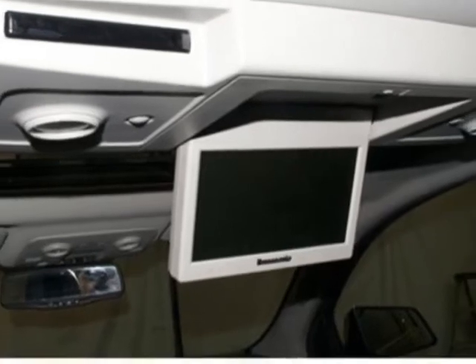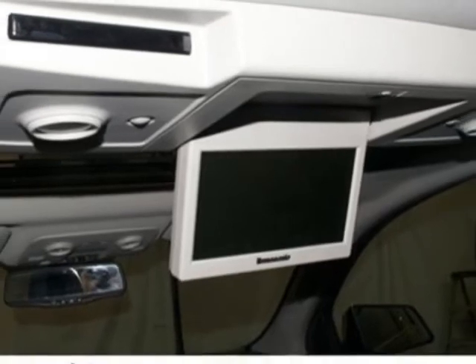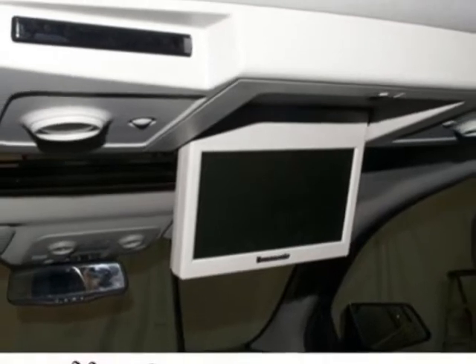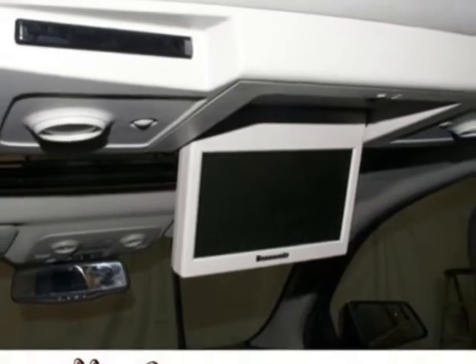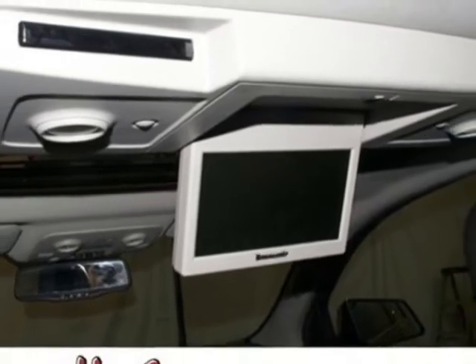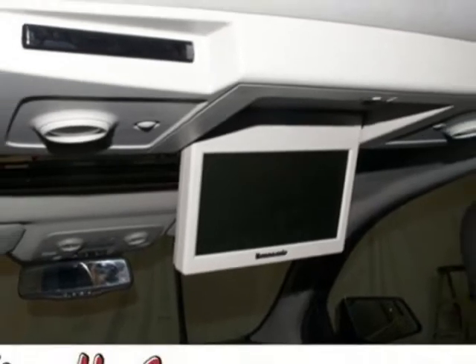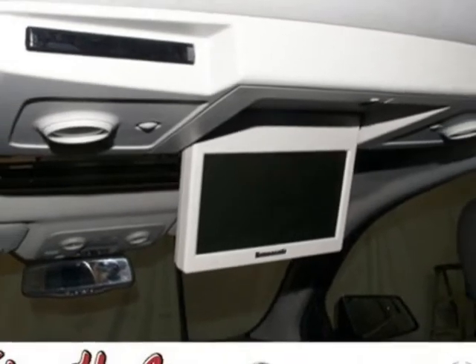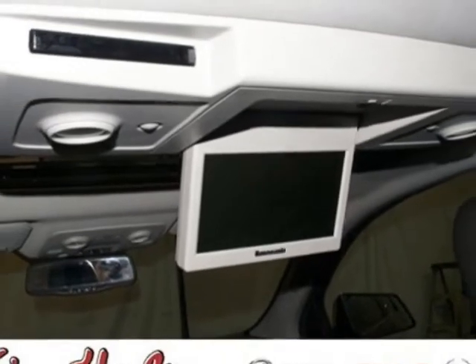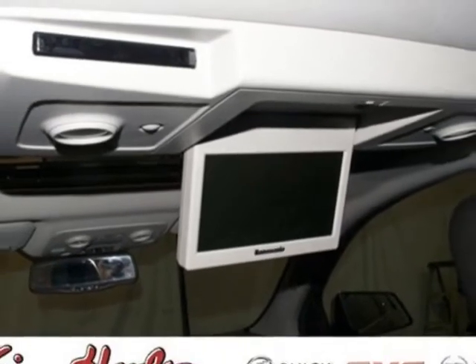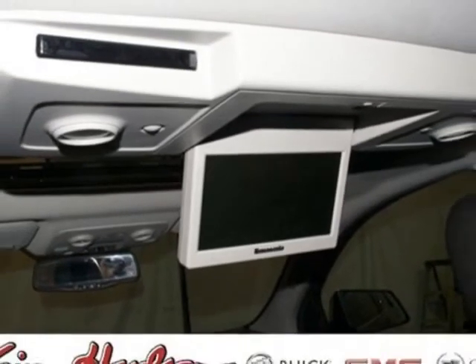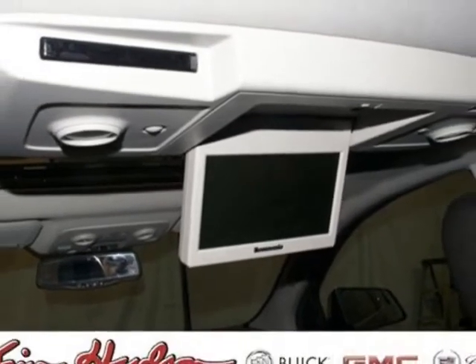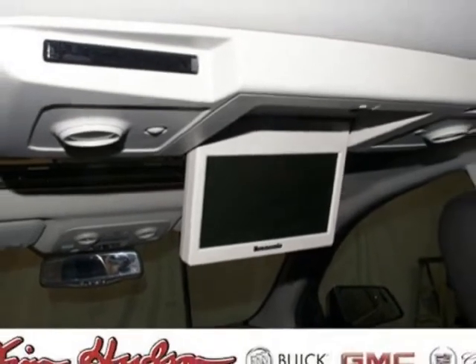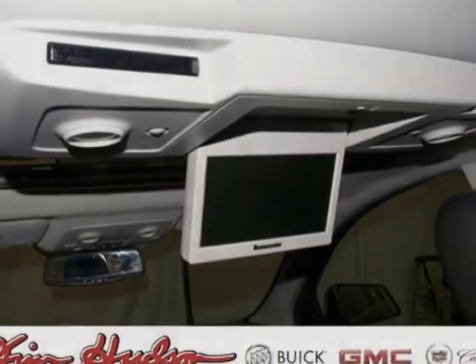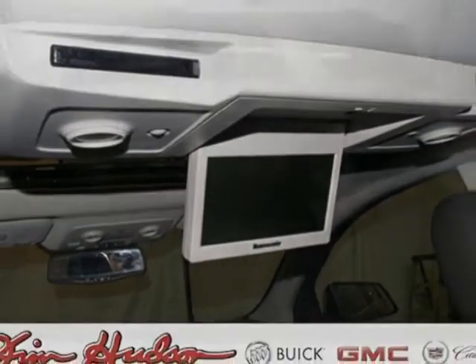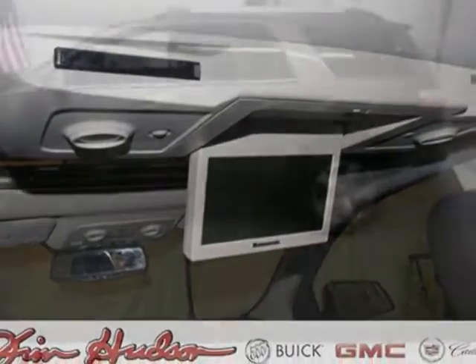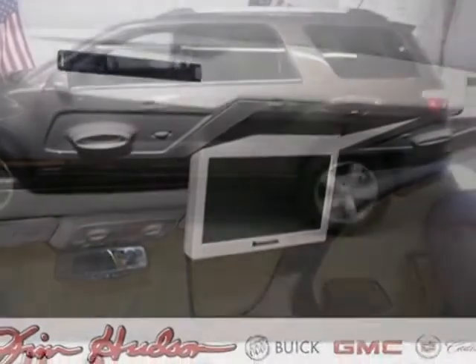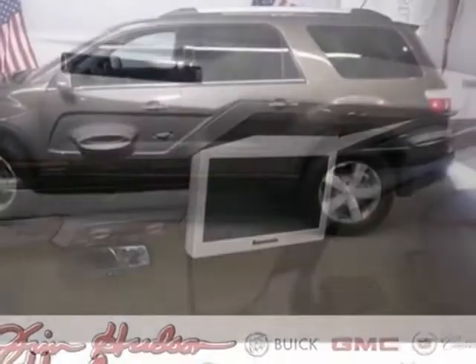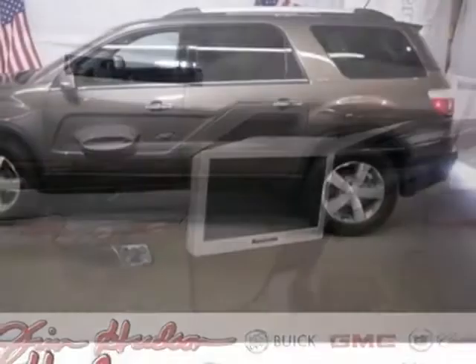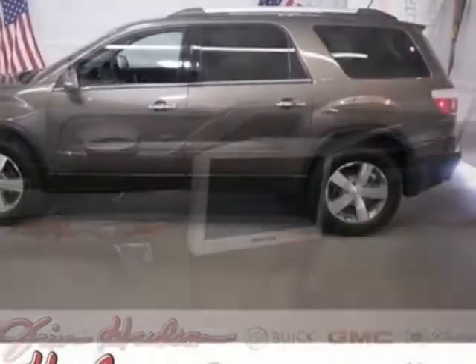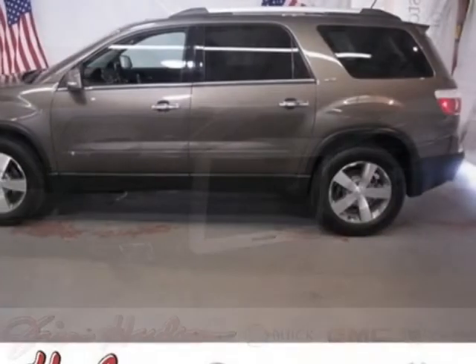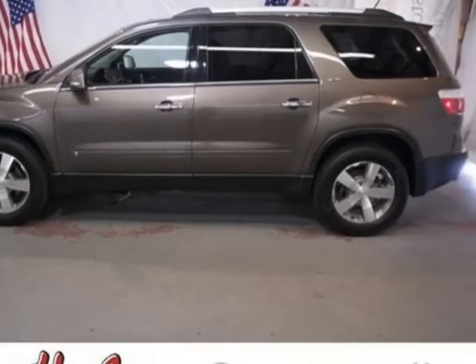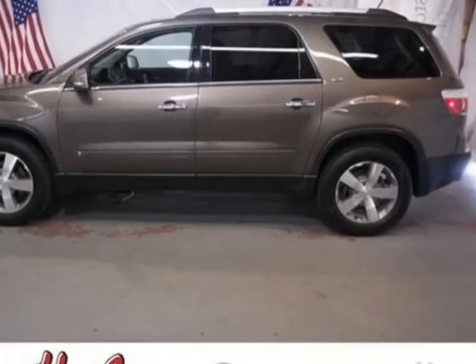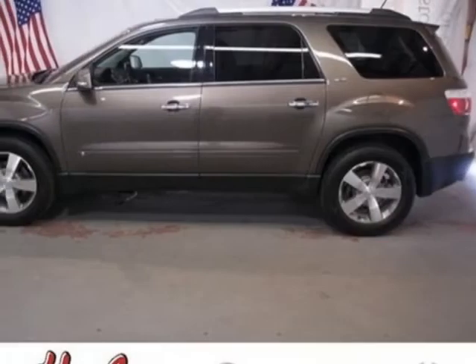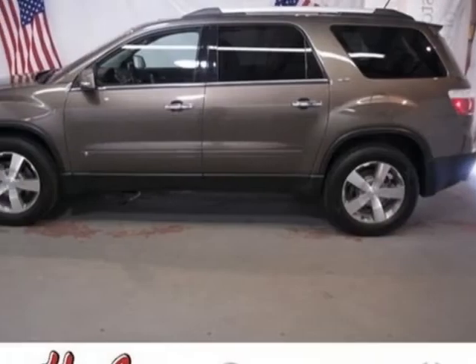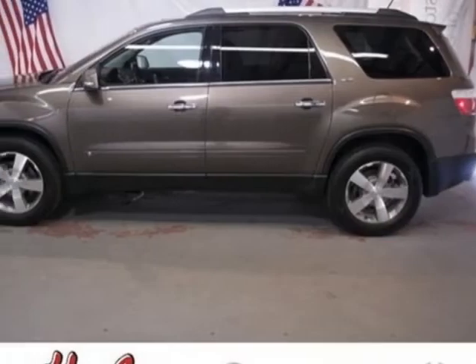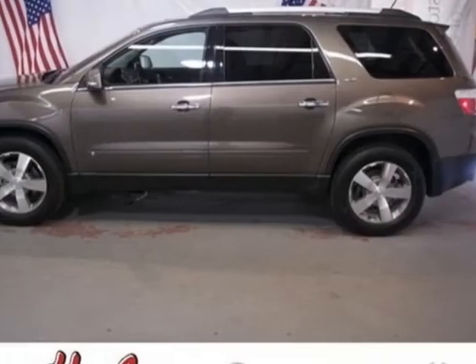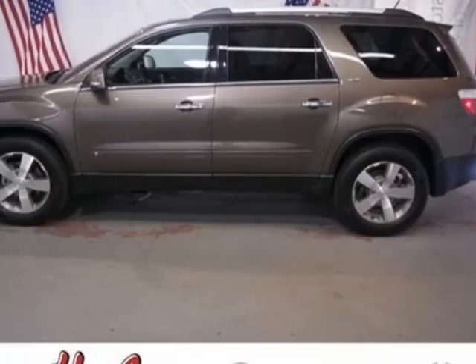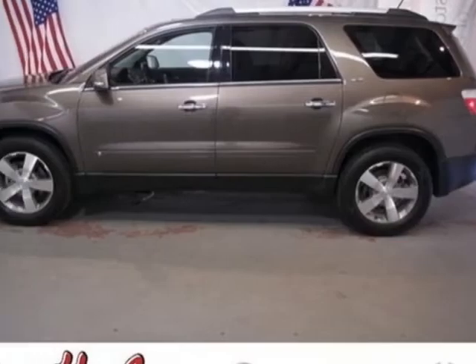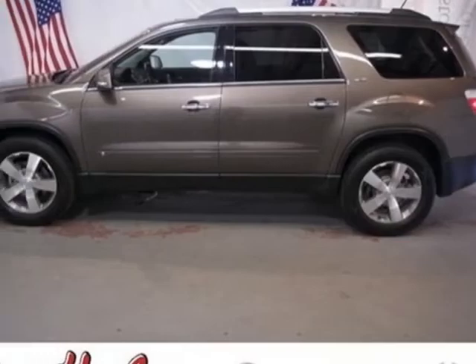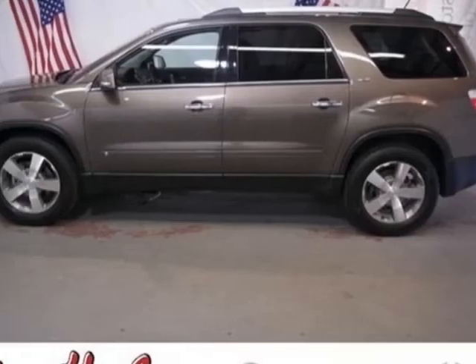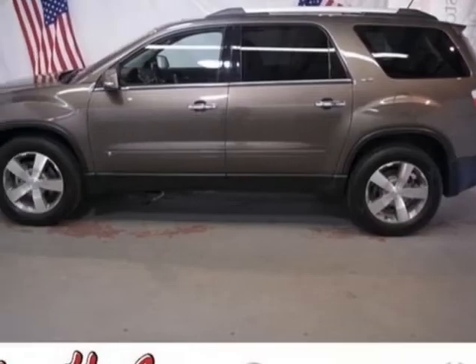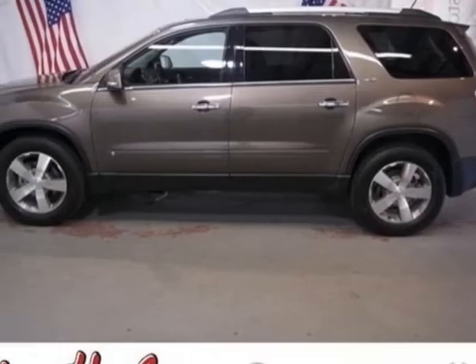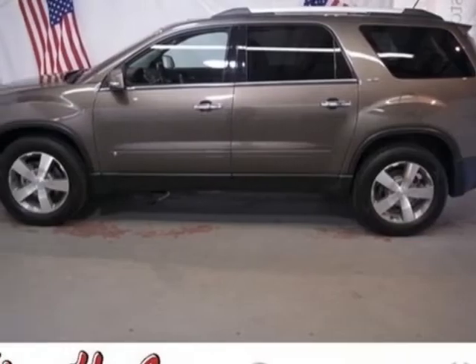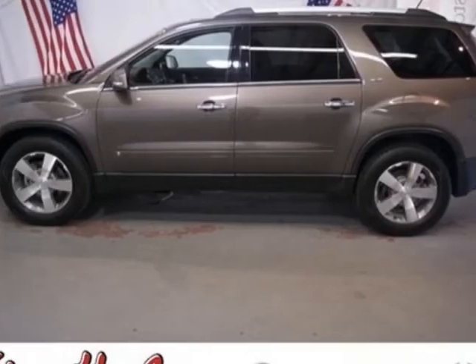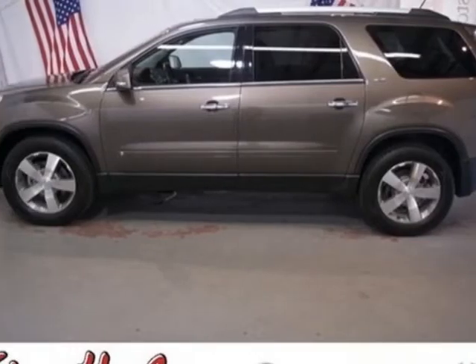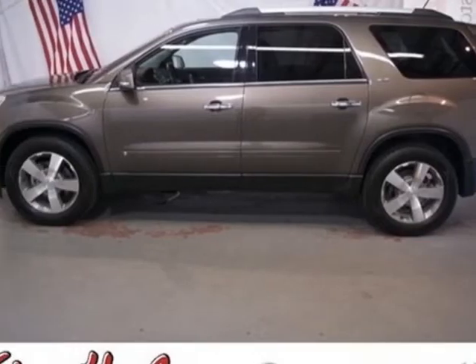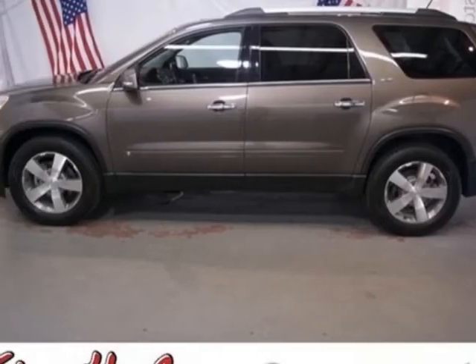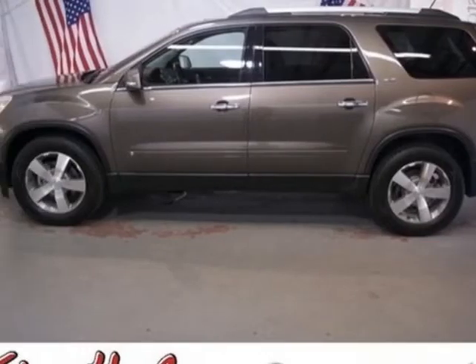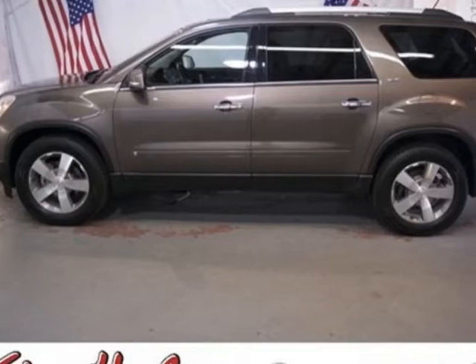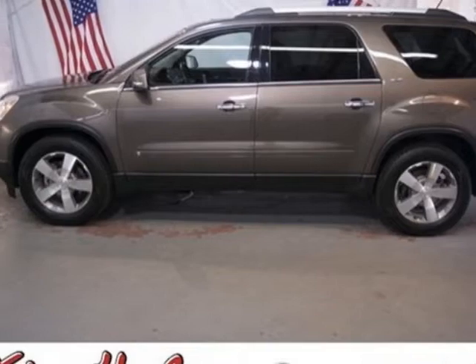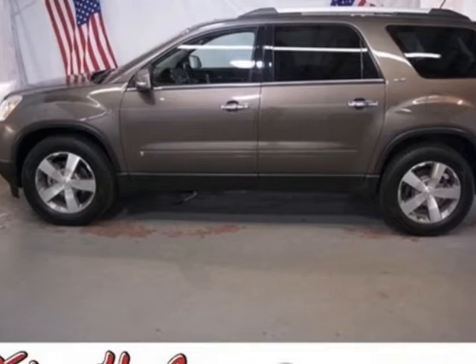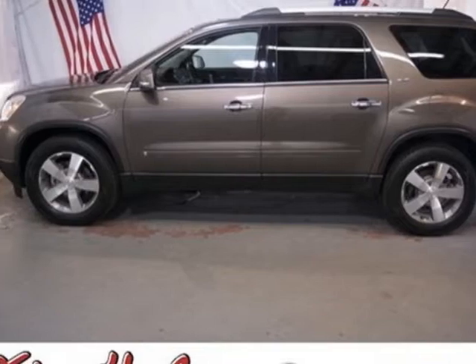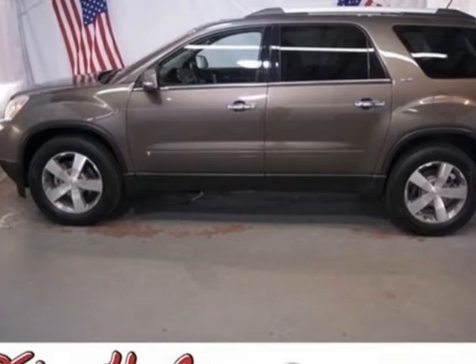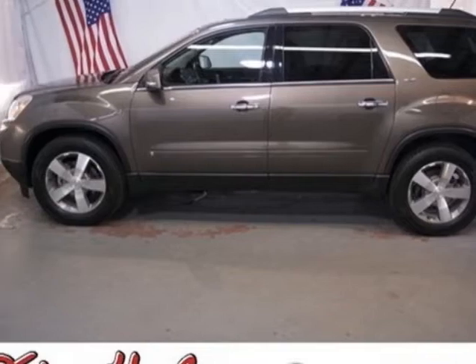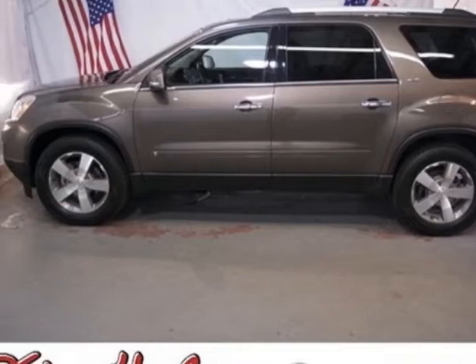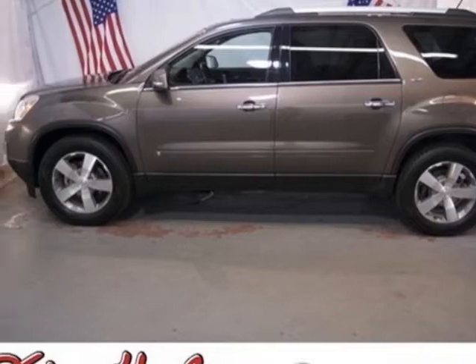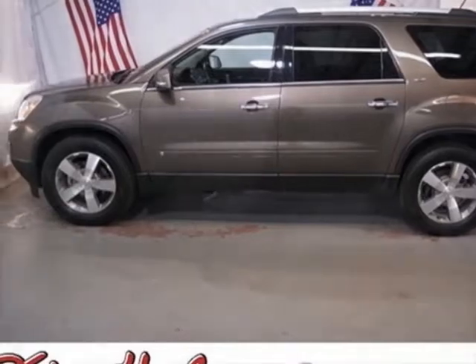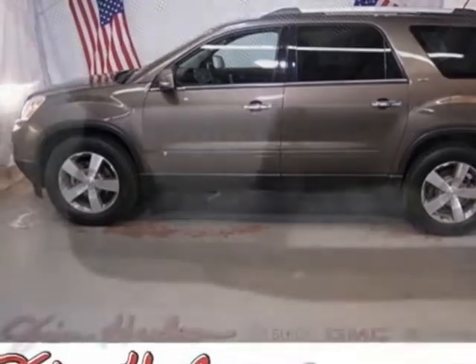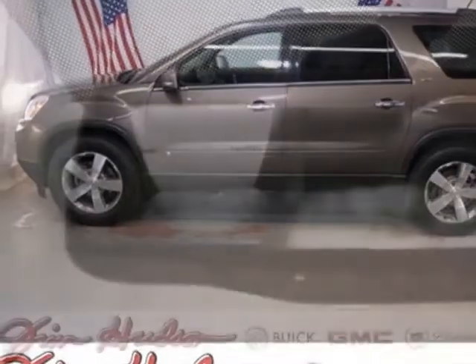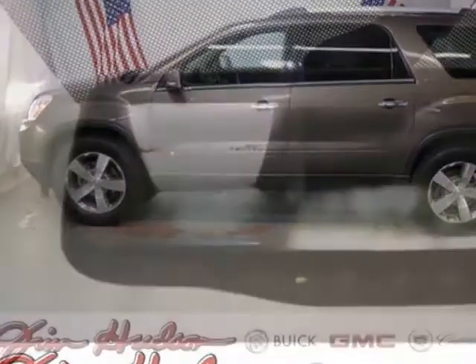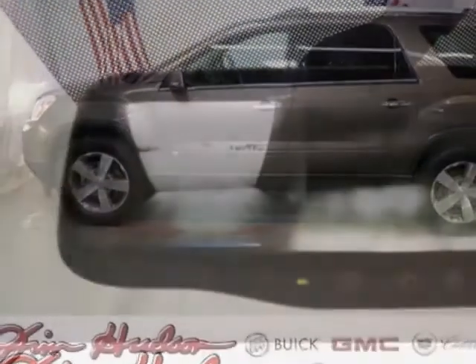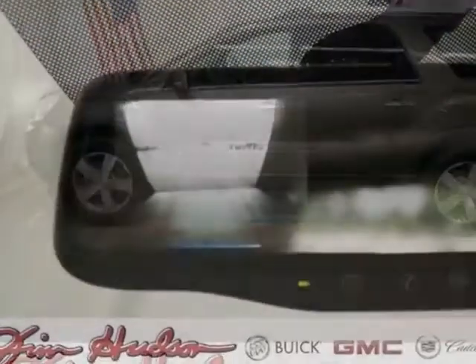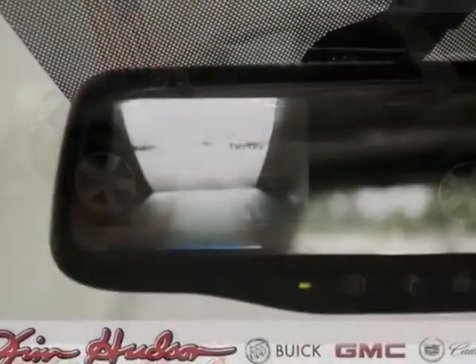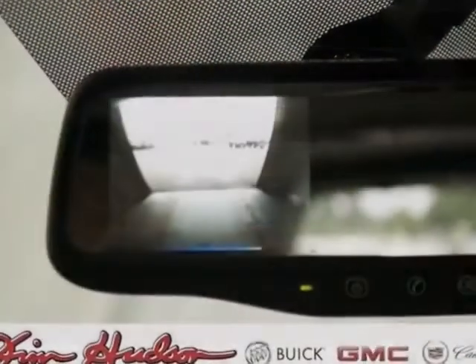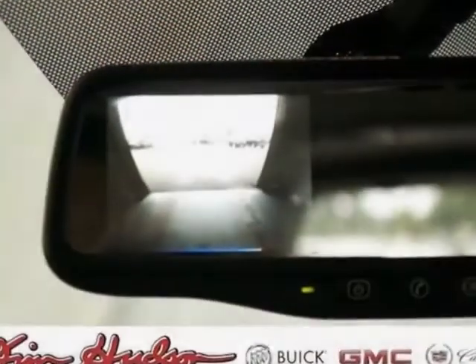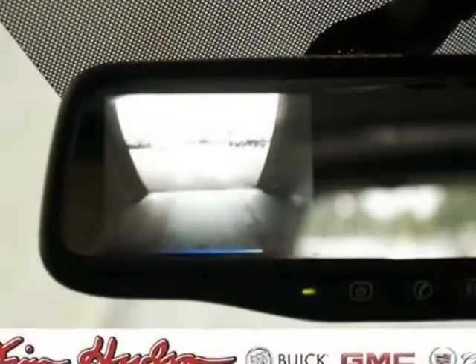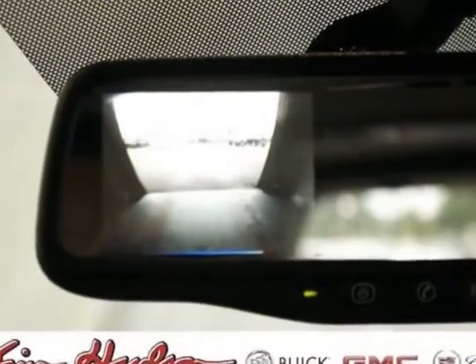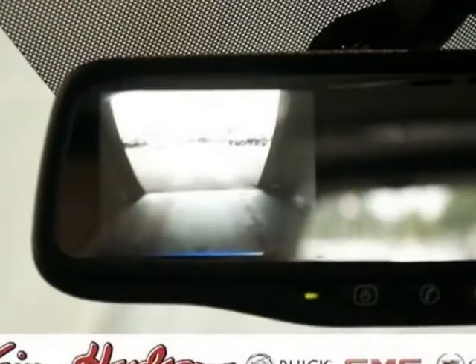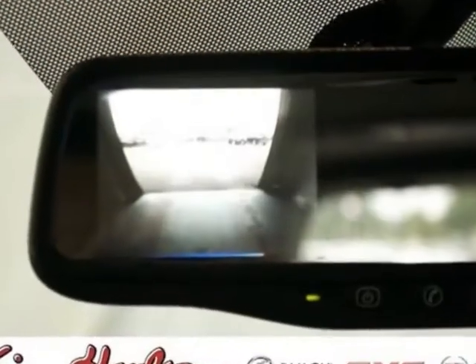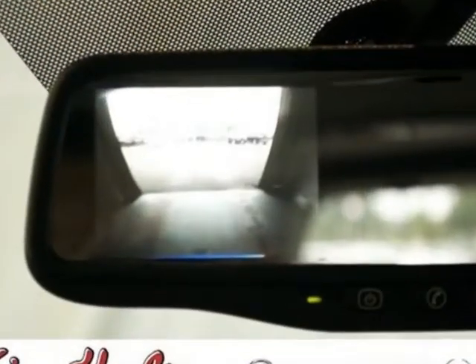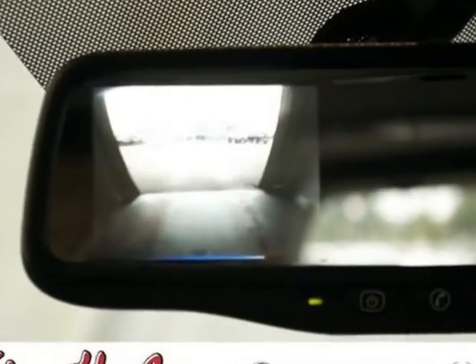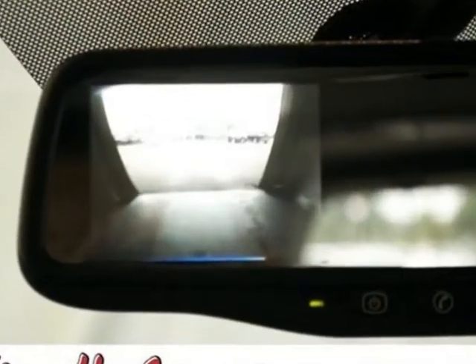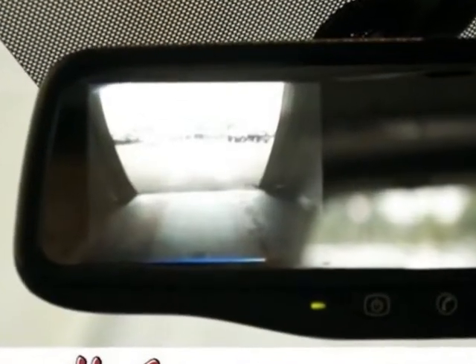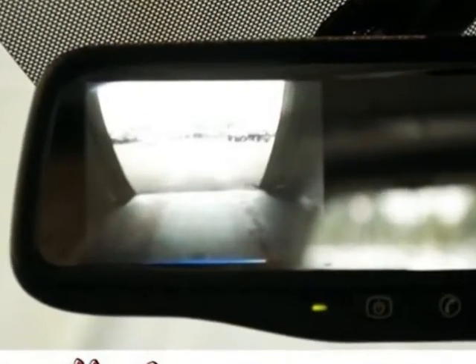Additional options for this vehicle include power driver's seat, CD player, tow package, driver airbag, and Bluetooth.